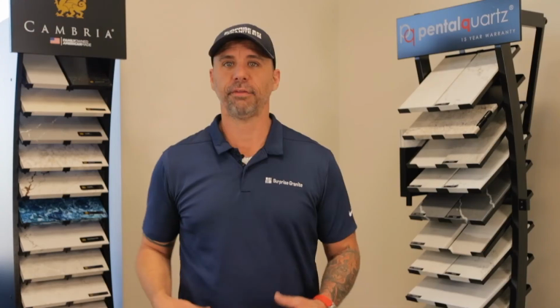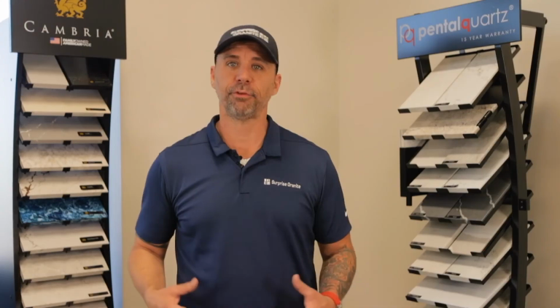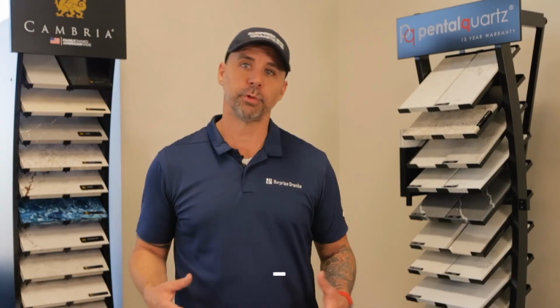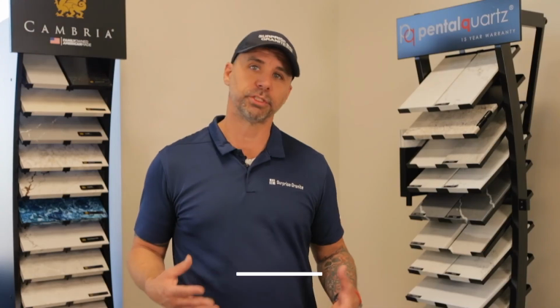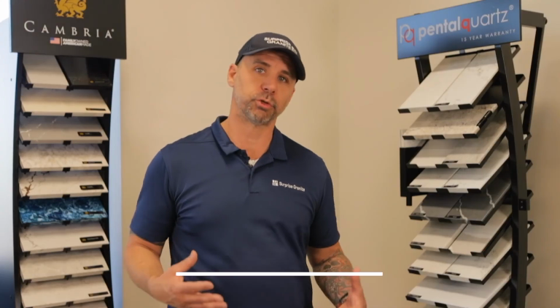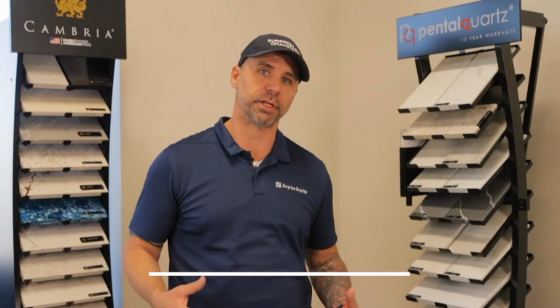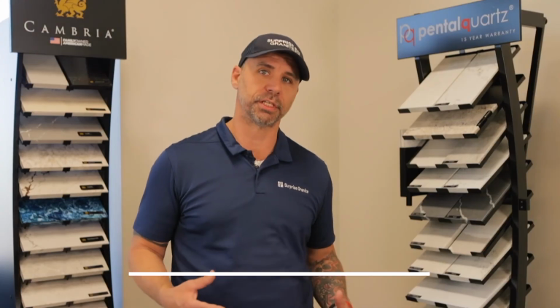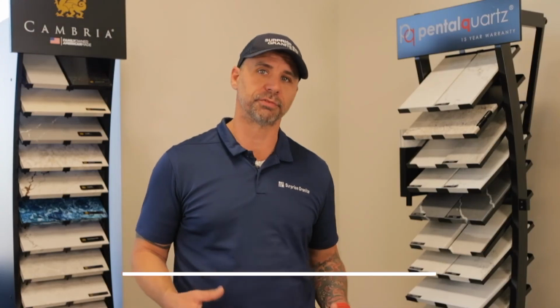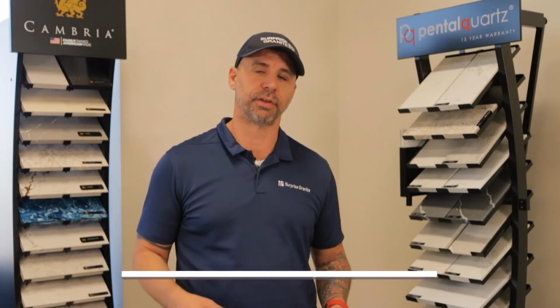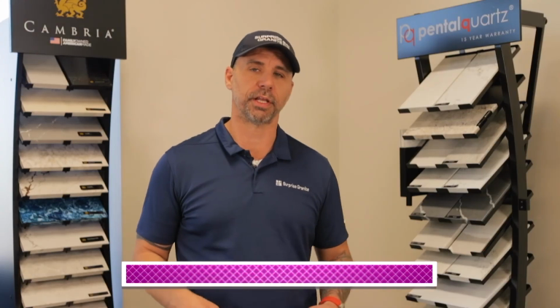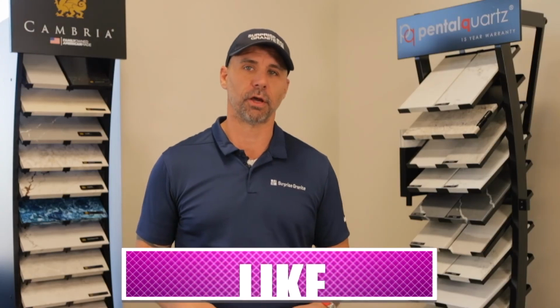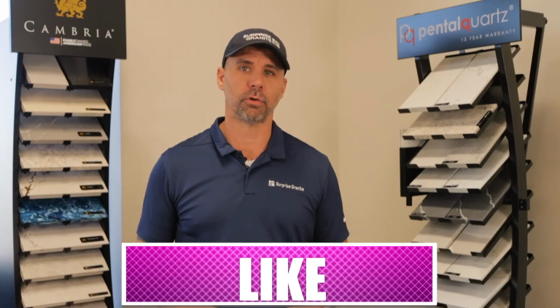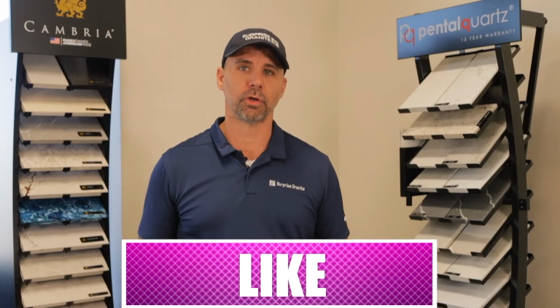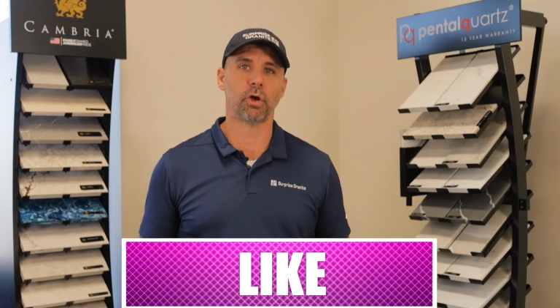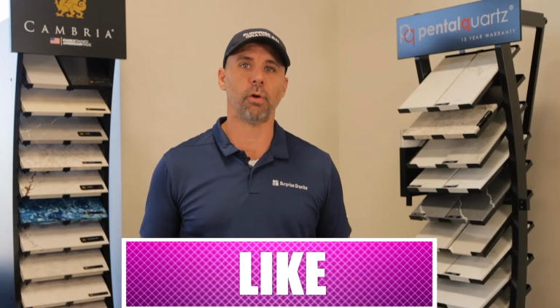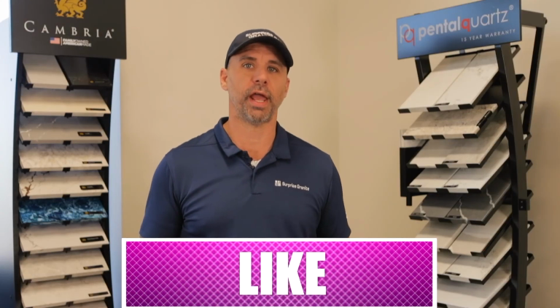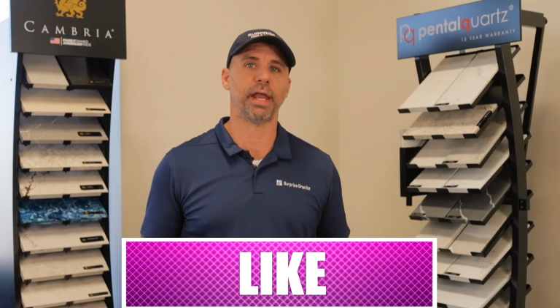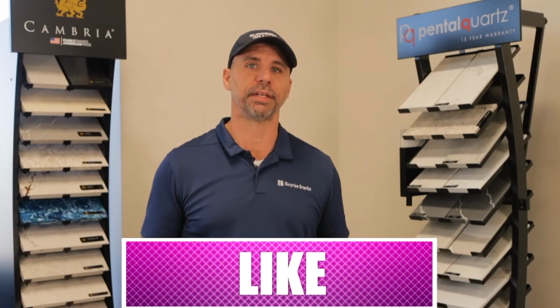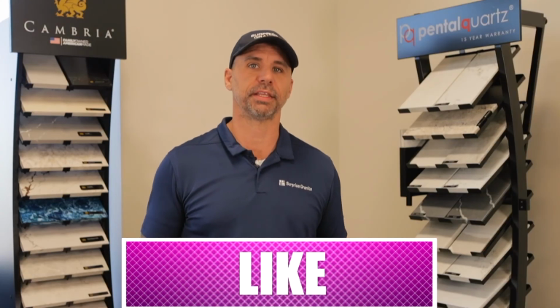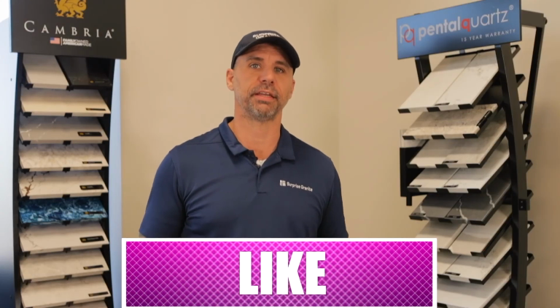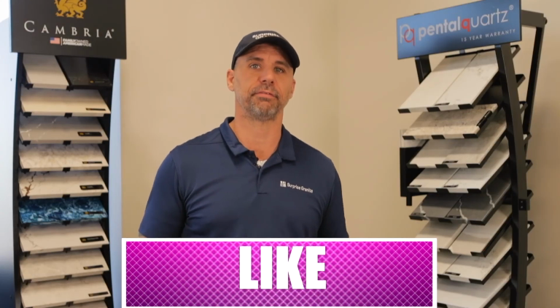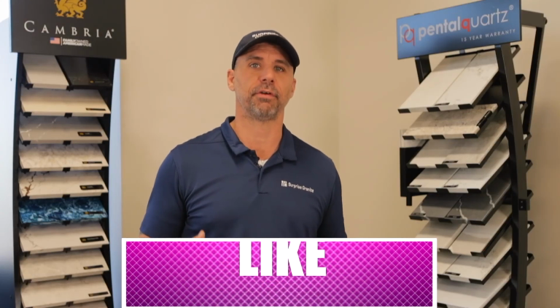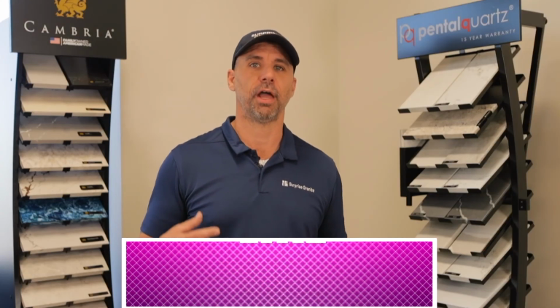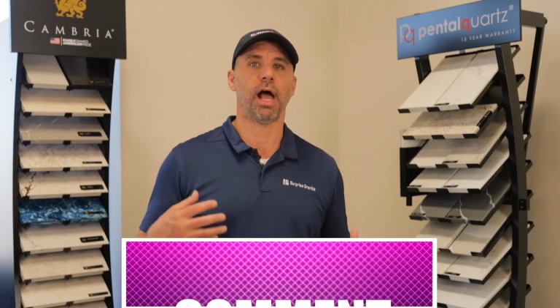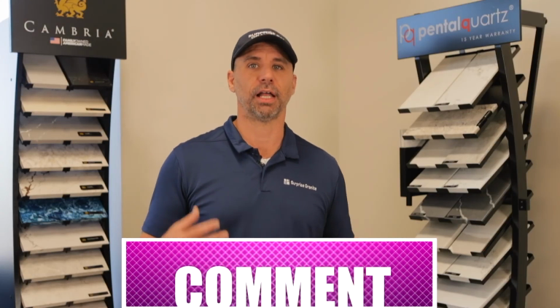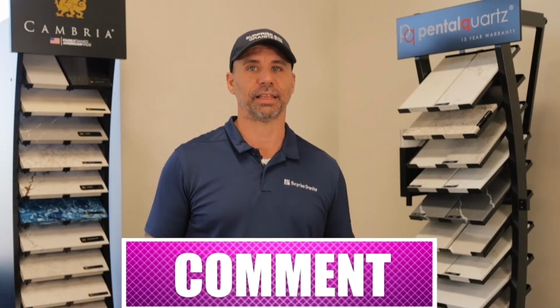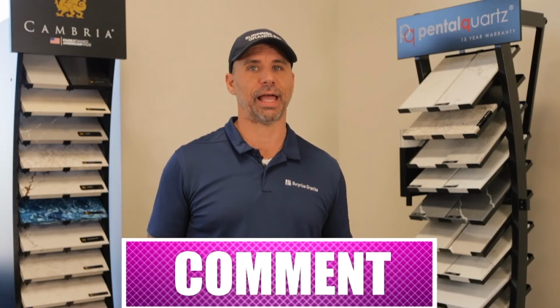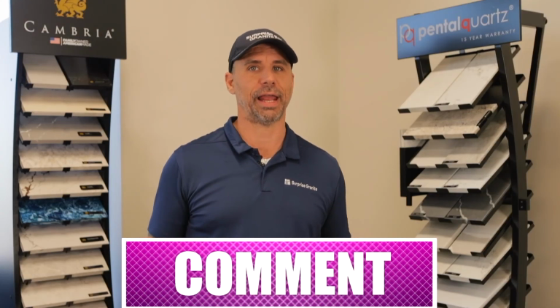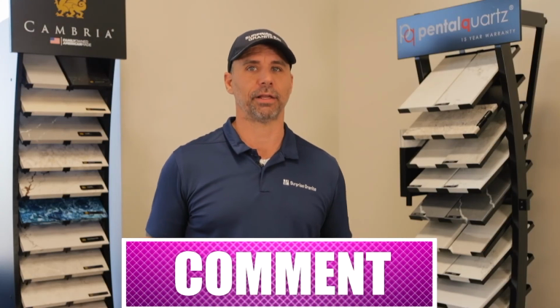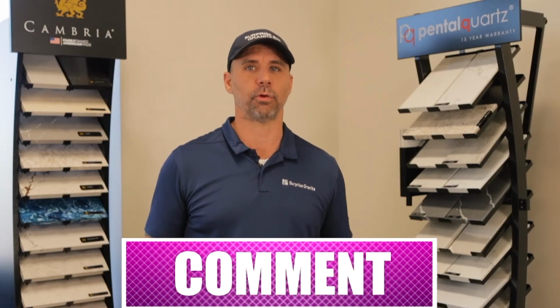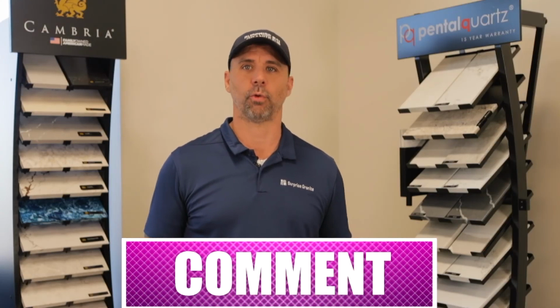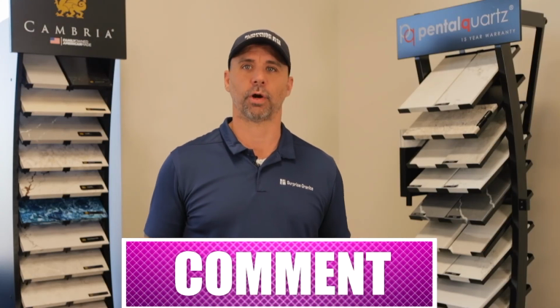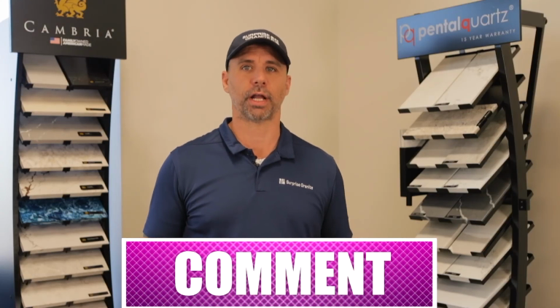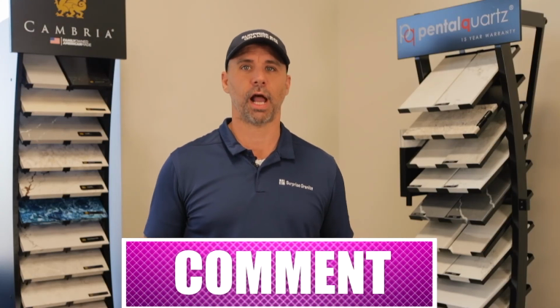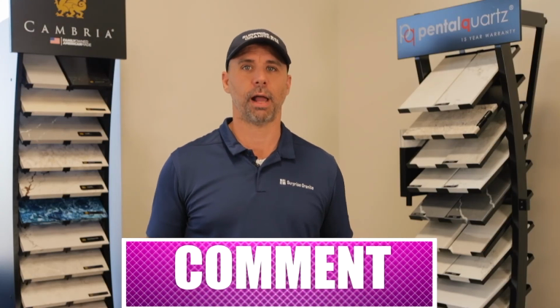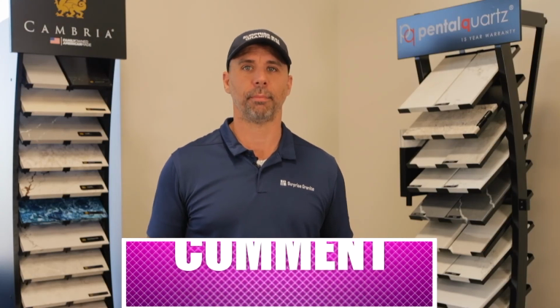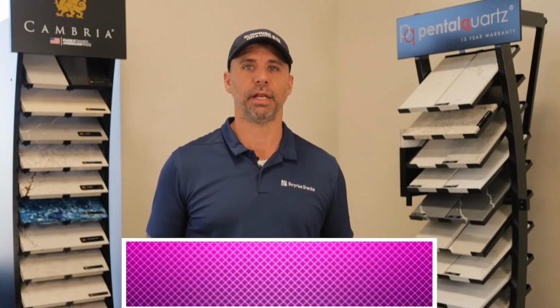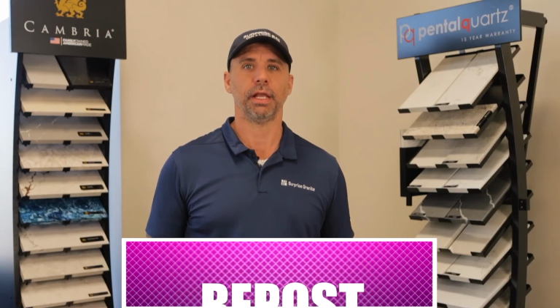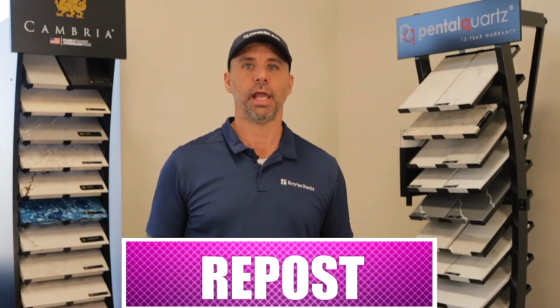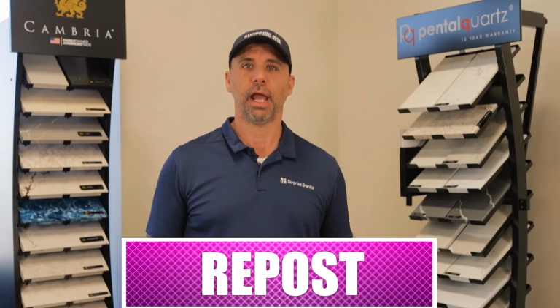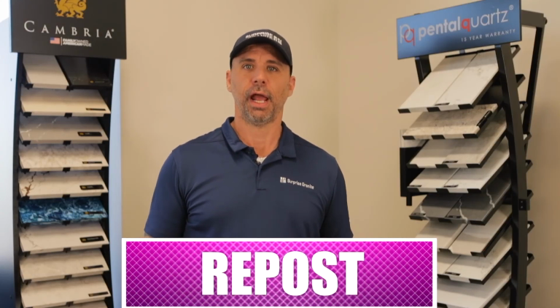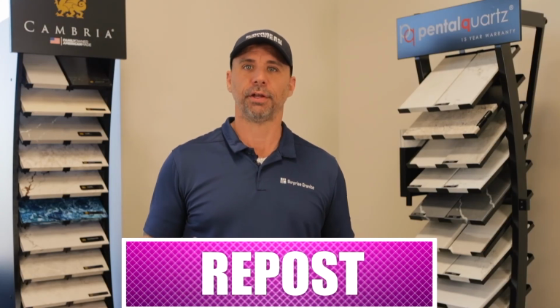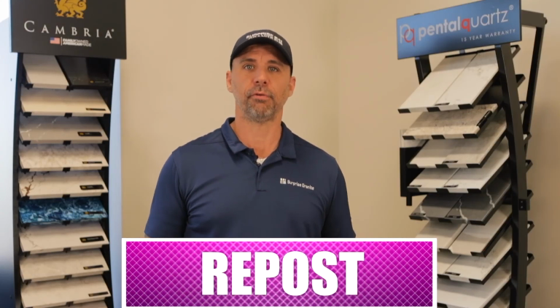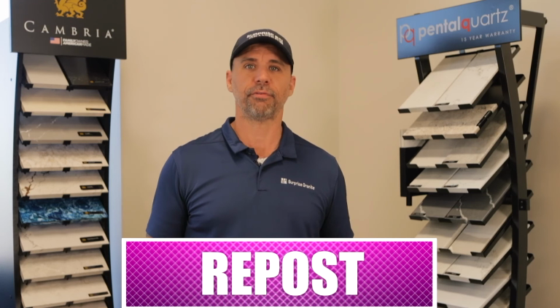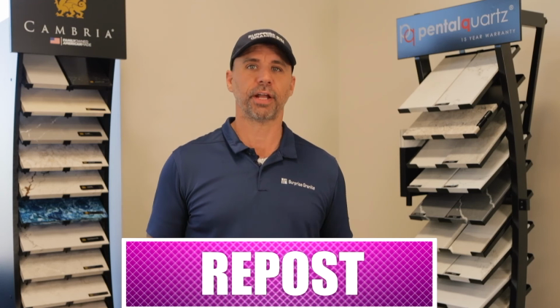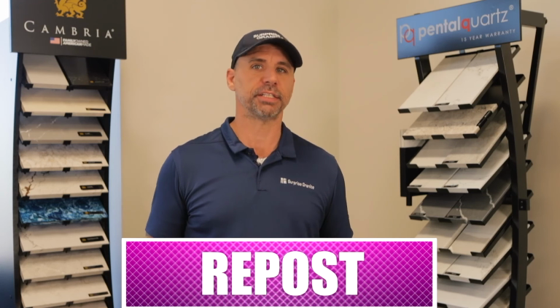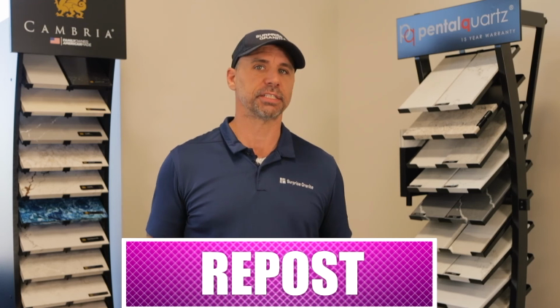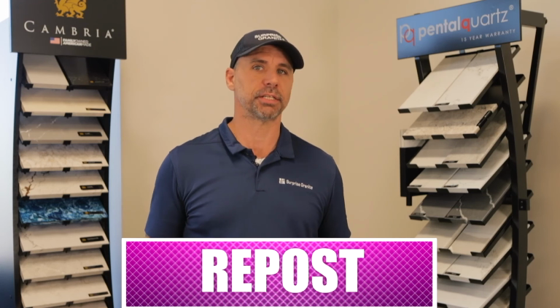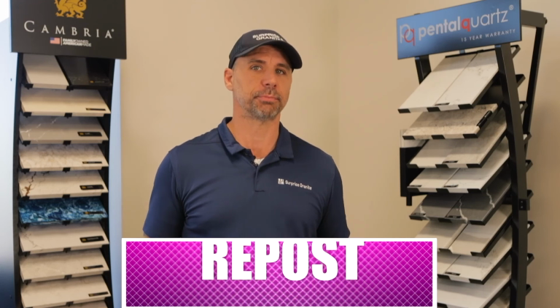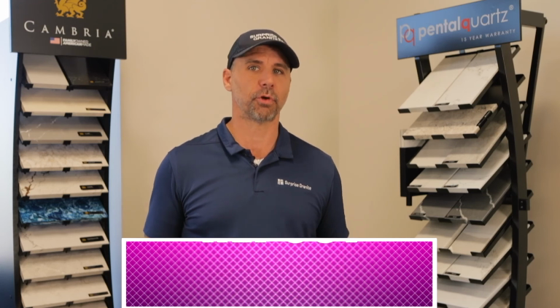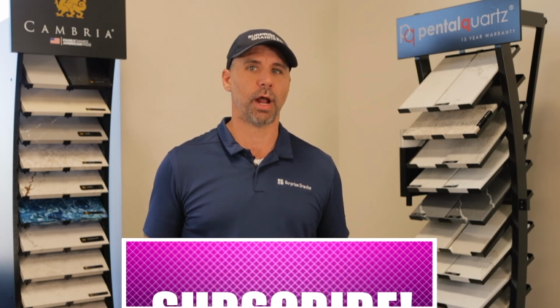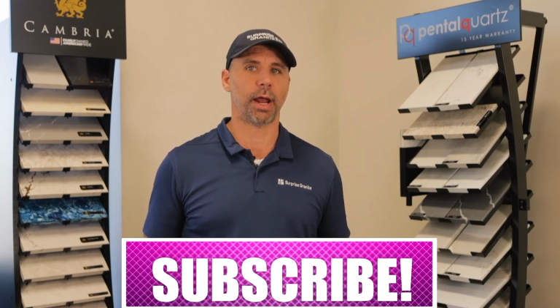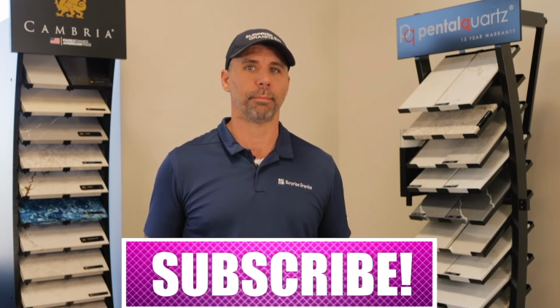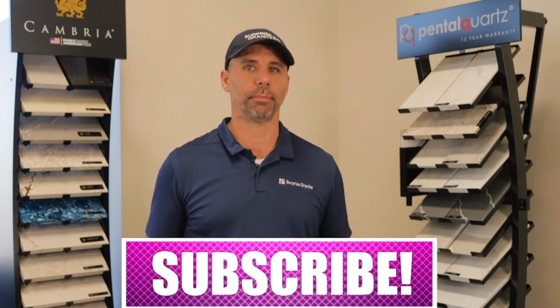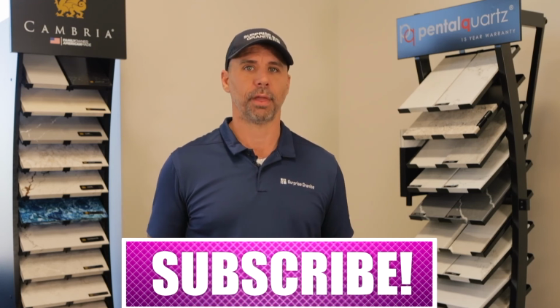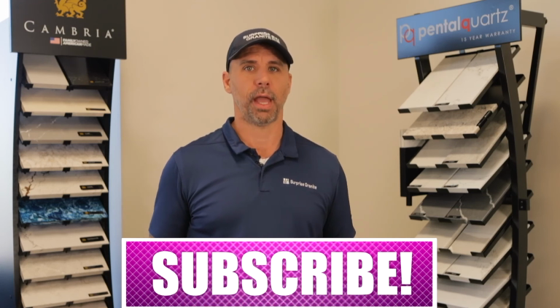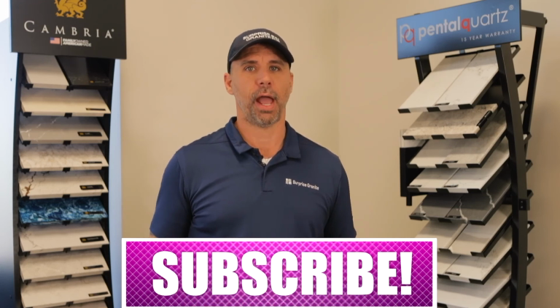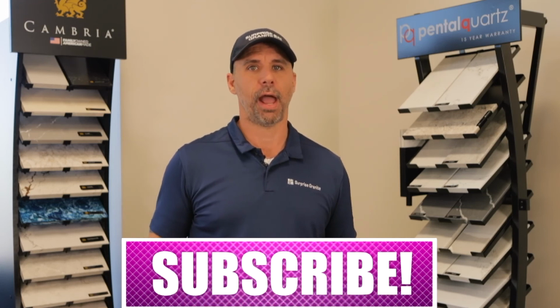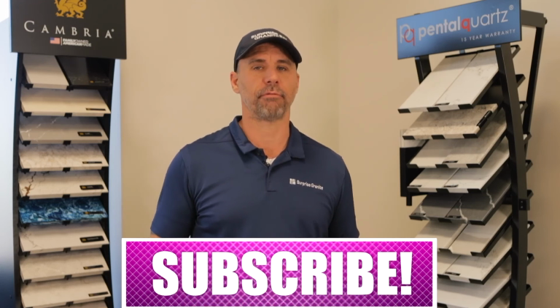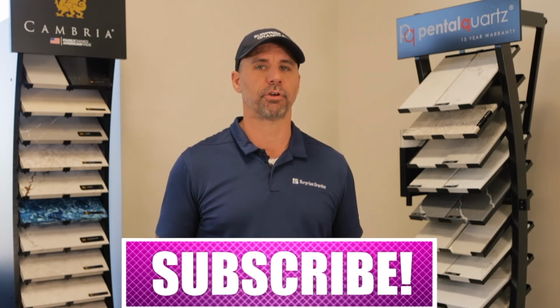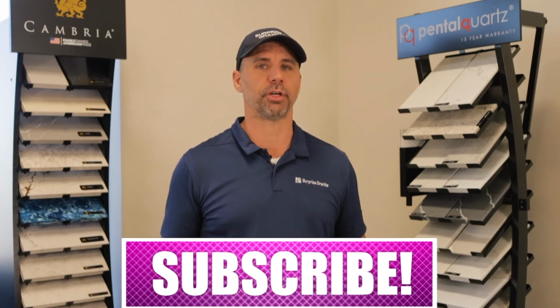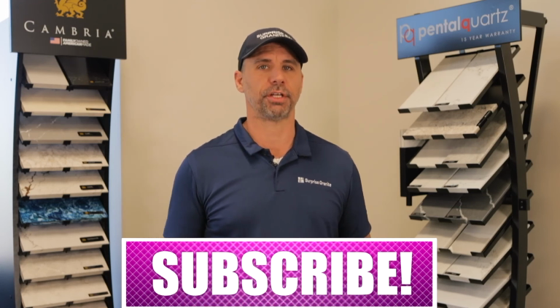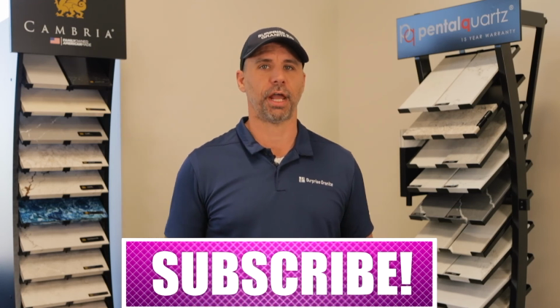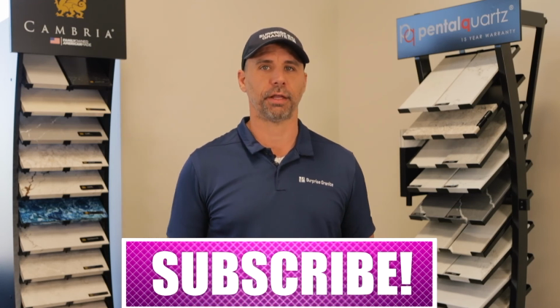If you enjoyed this video, go ahead and leave a like or a comment, and don't forget to subscribe. Have a good day.